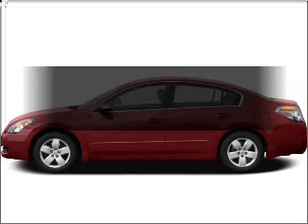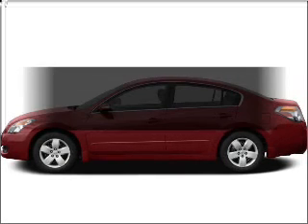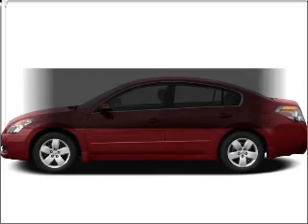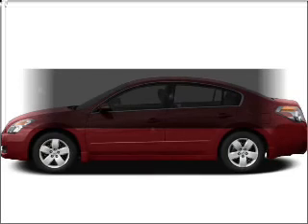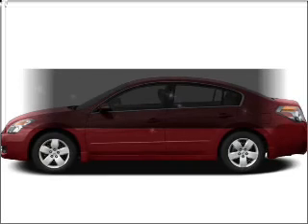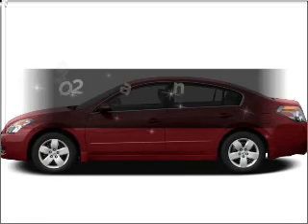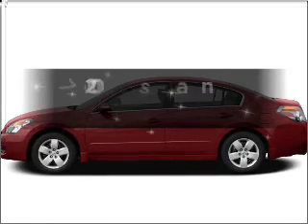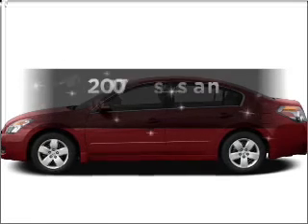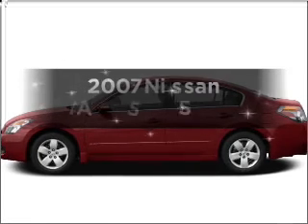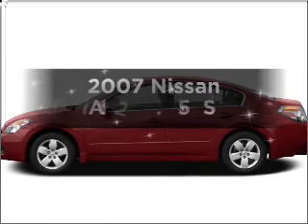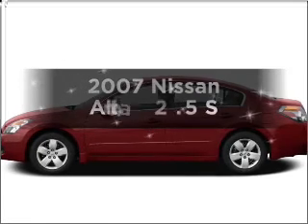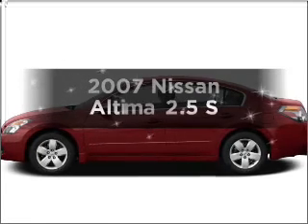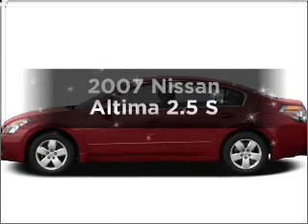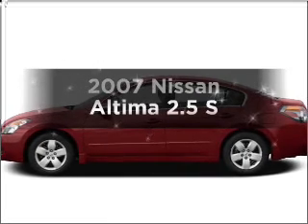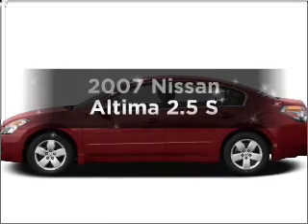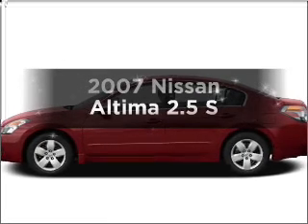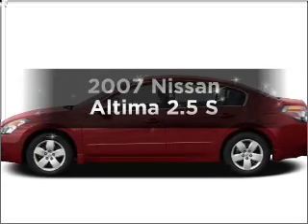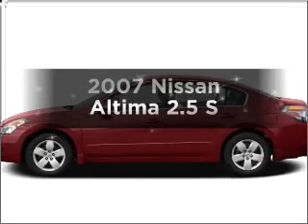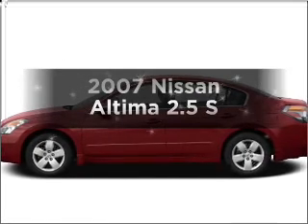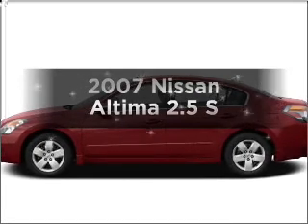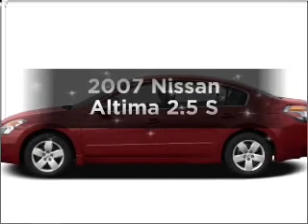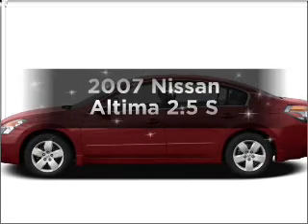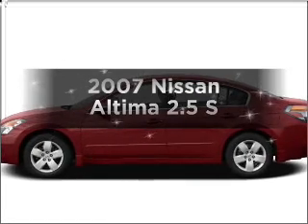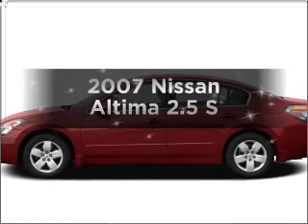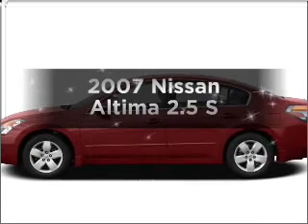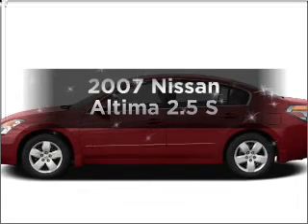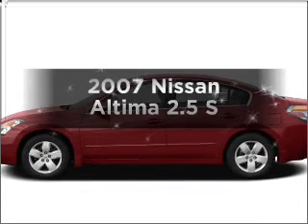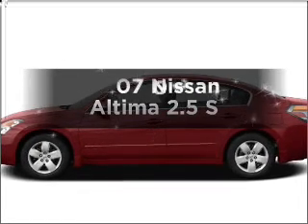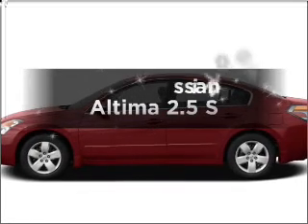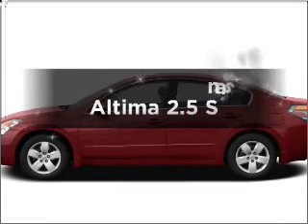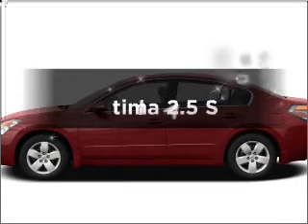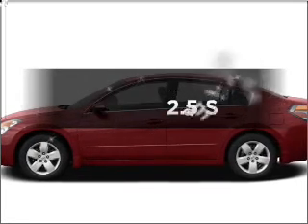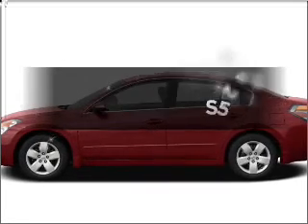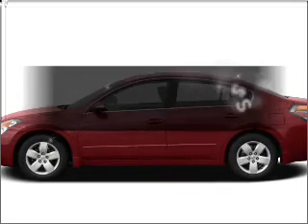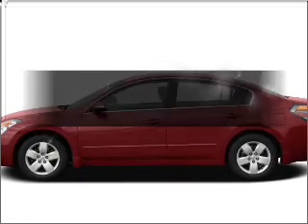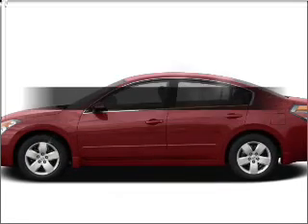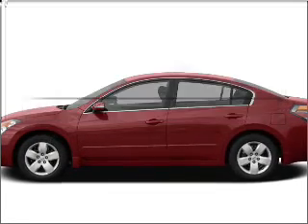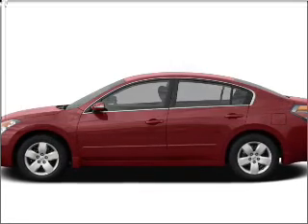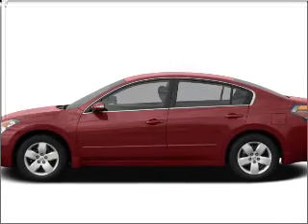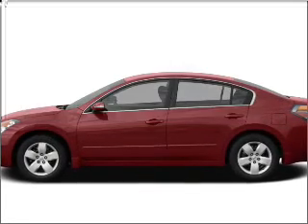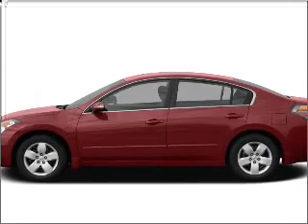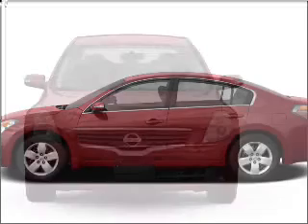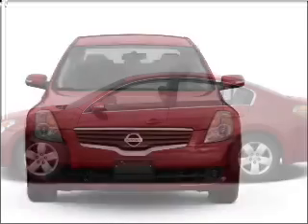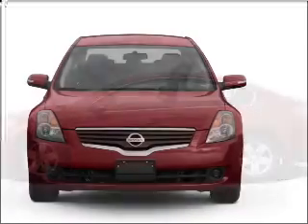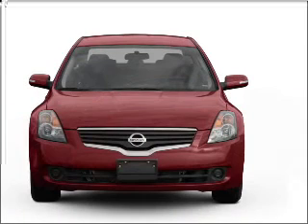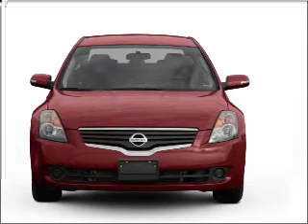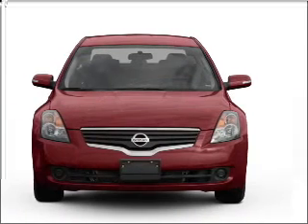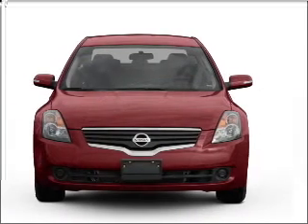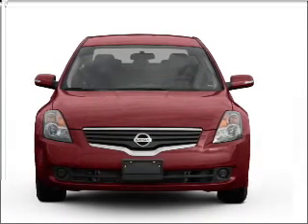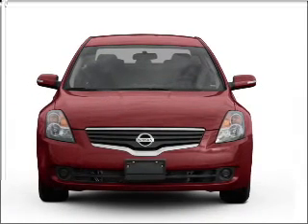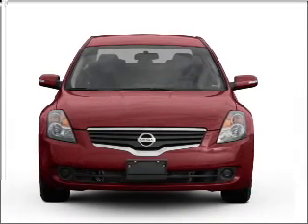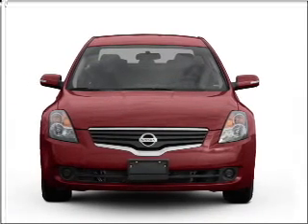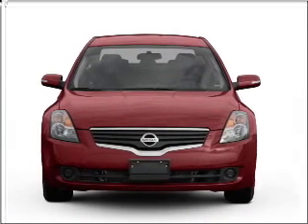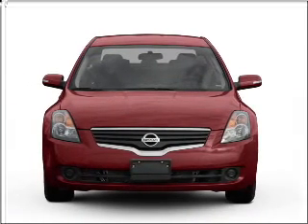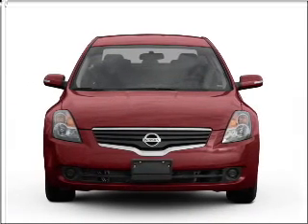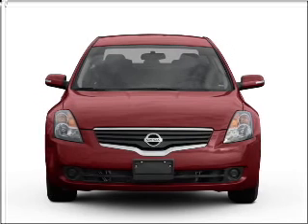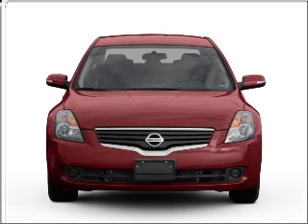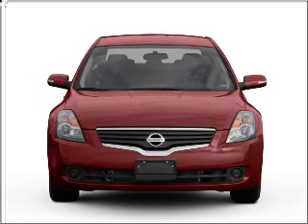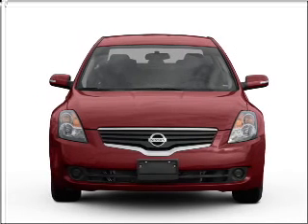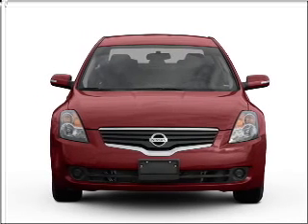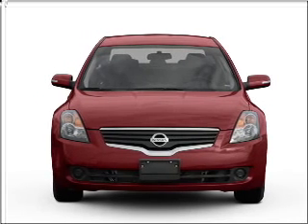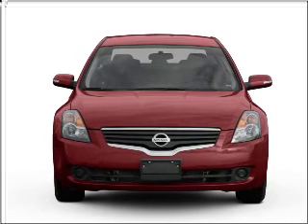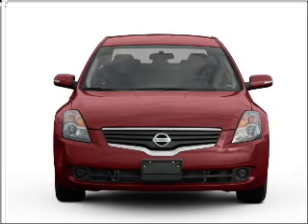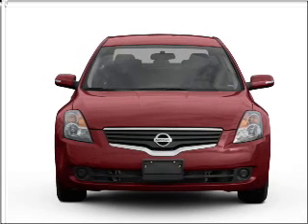Presenting the 2007 Nissan Altima. If you're looking for a first-rate auto, this one could be yours today.